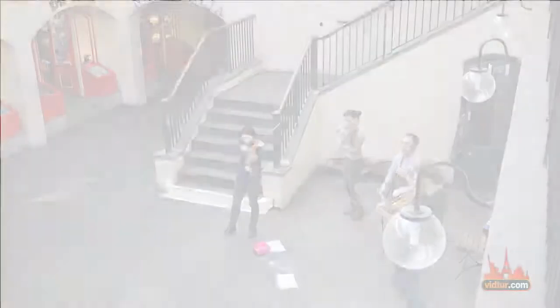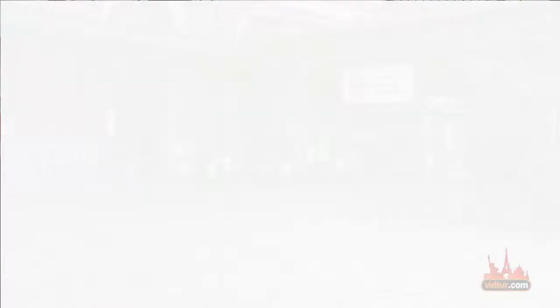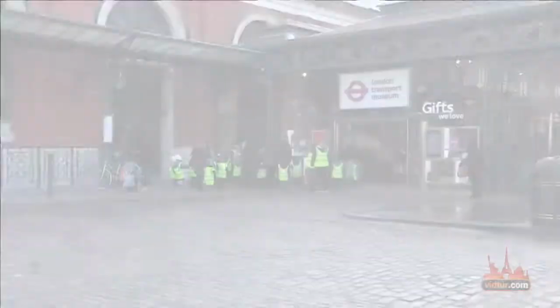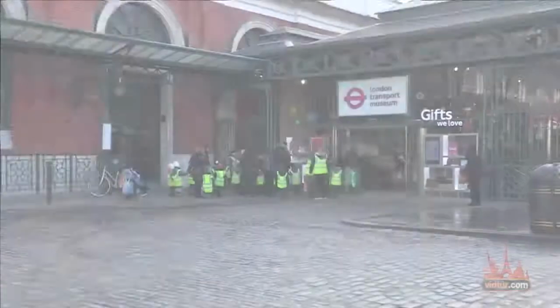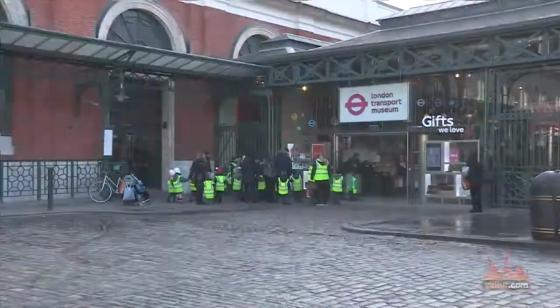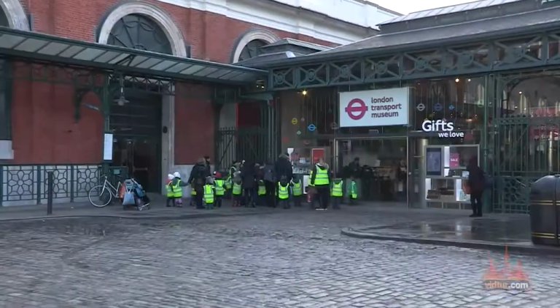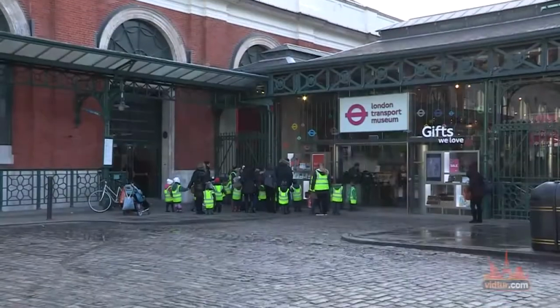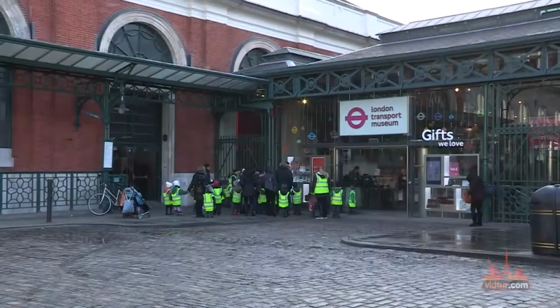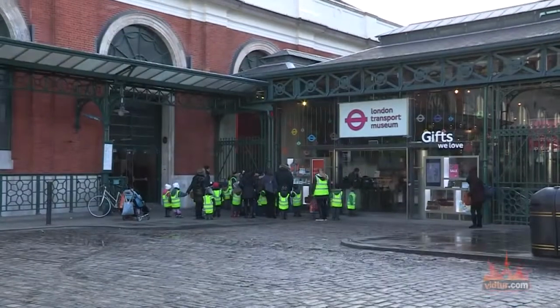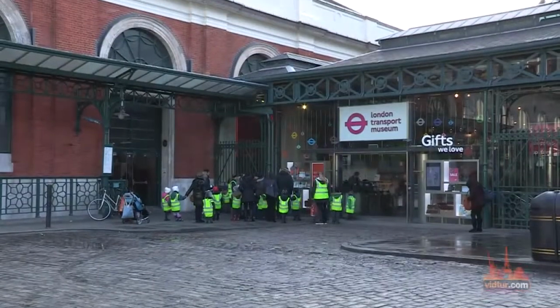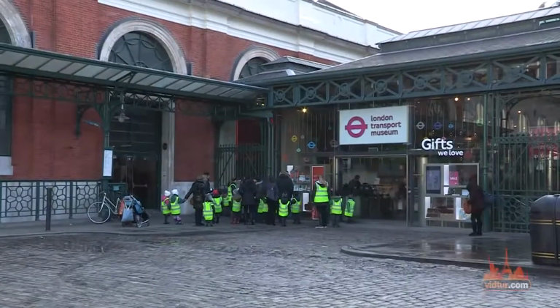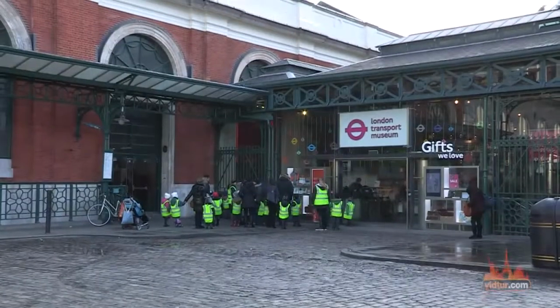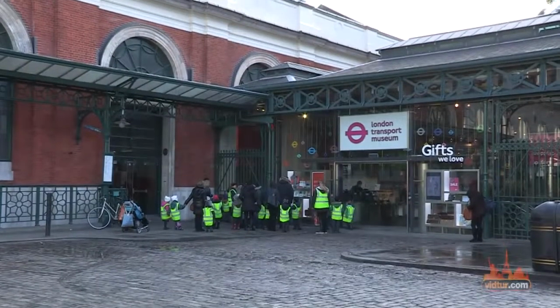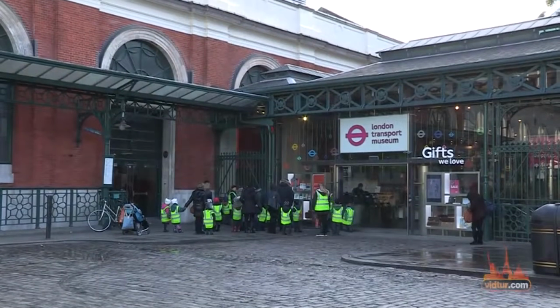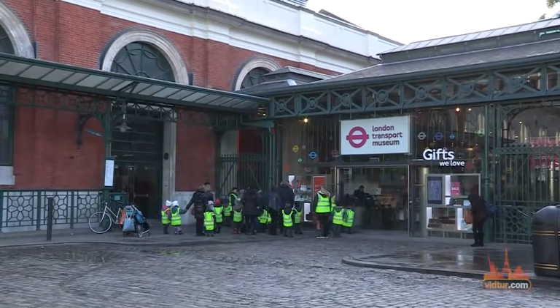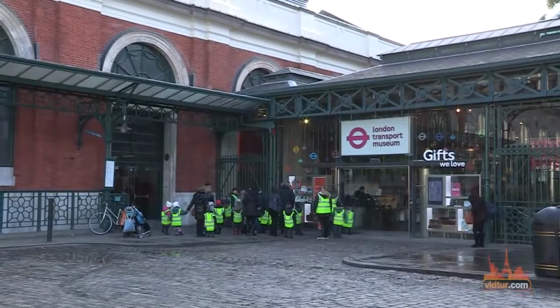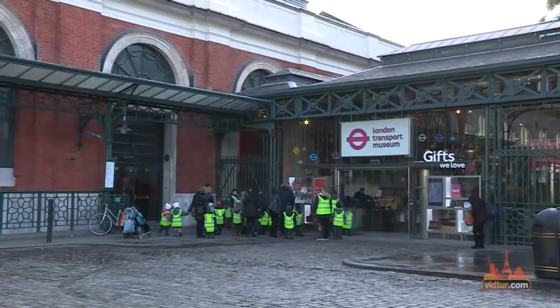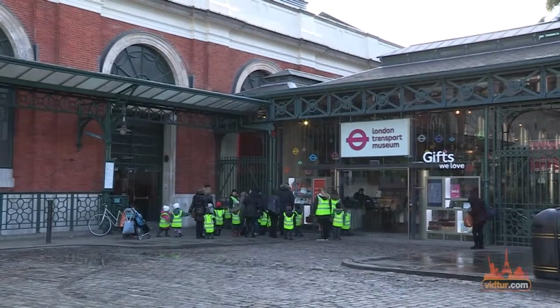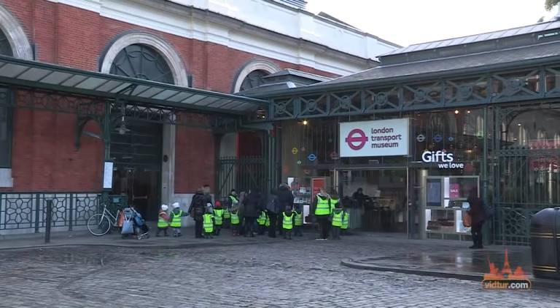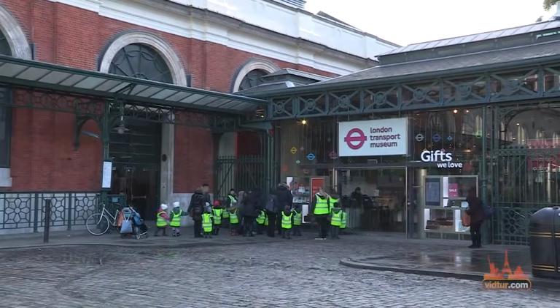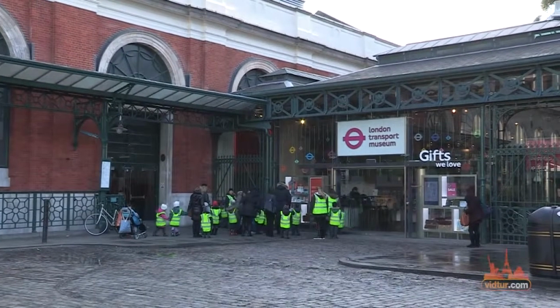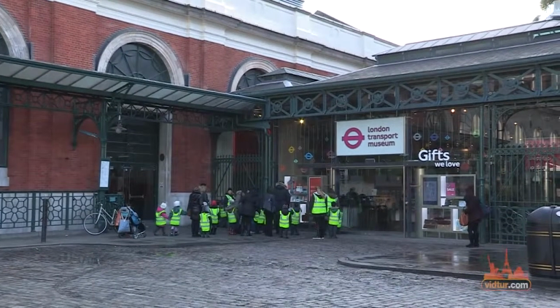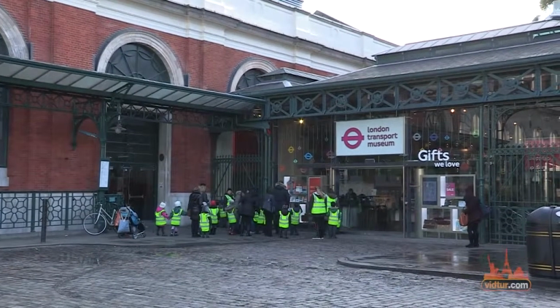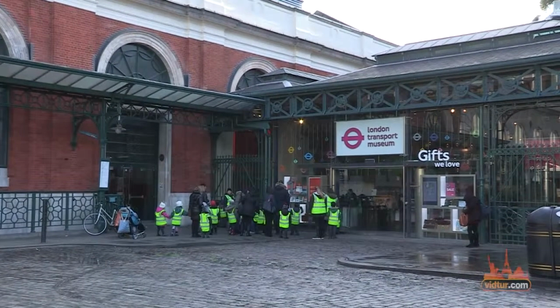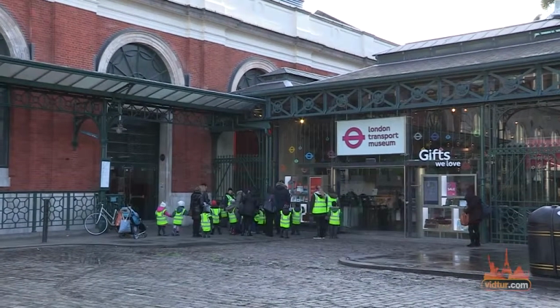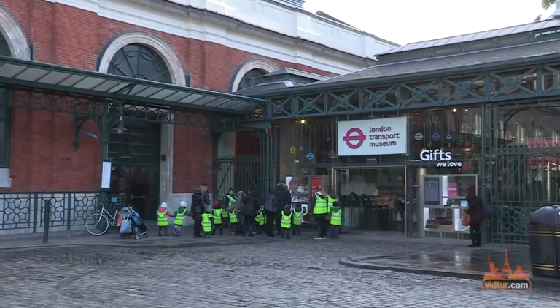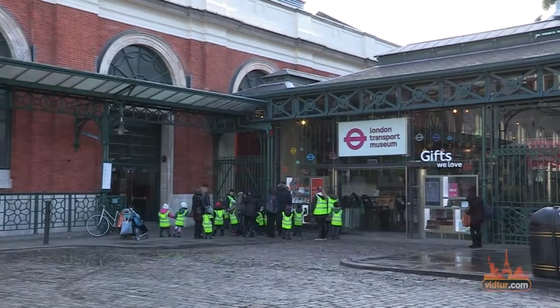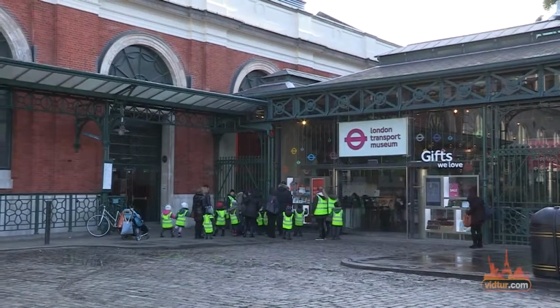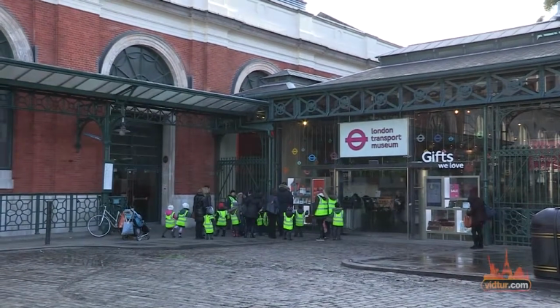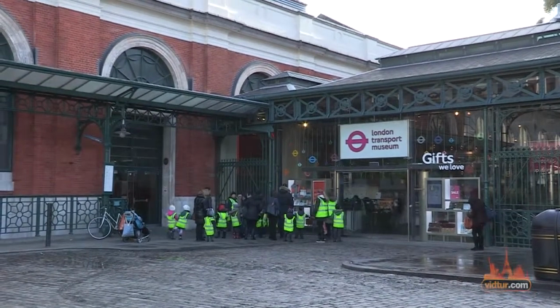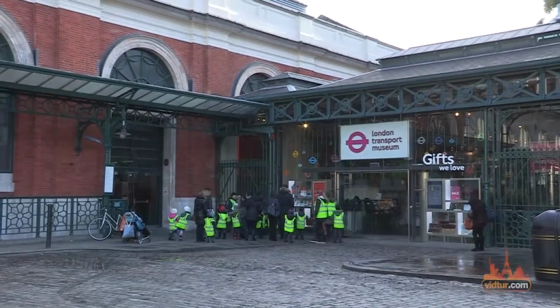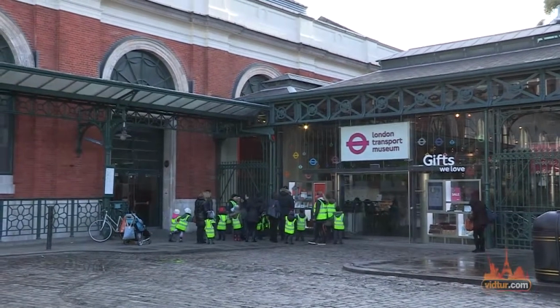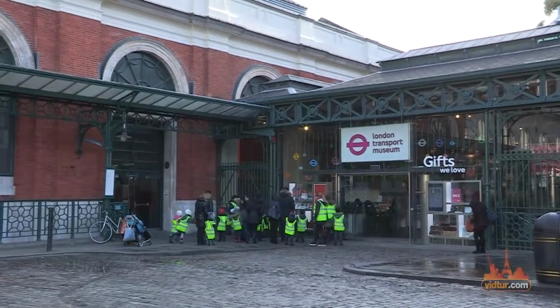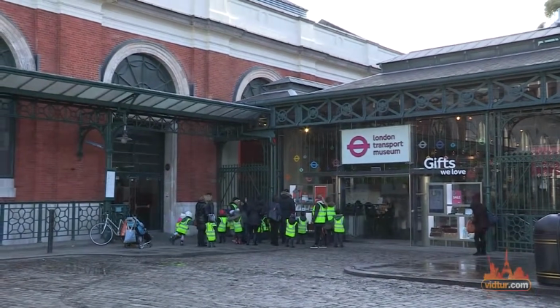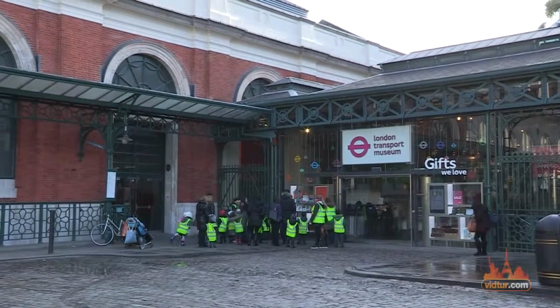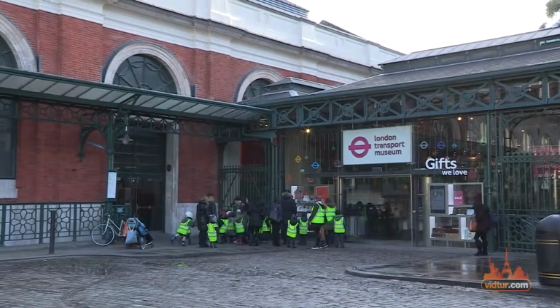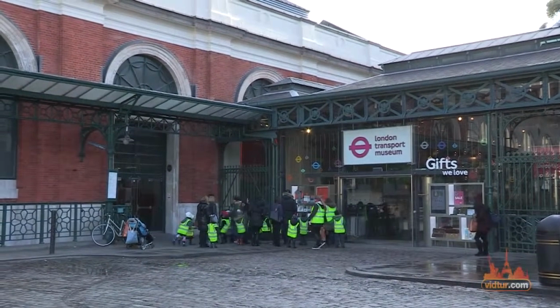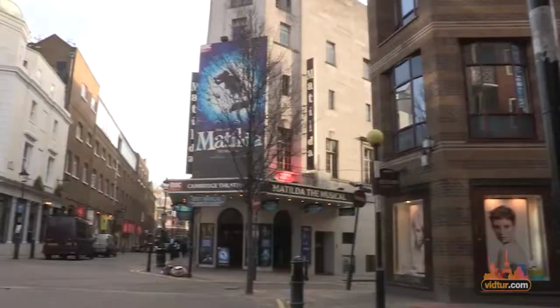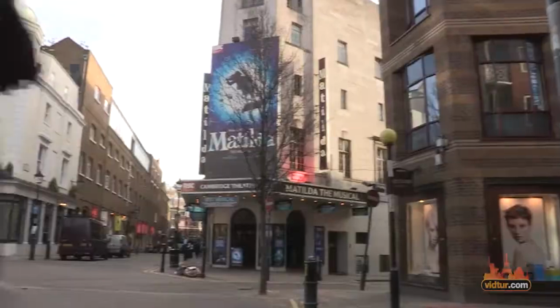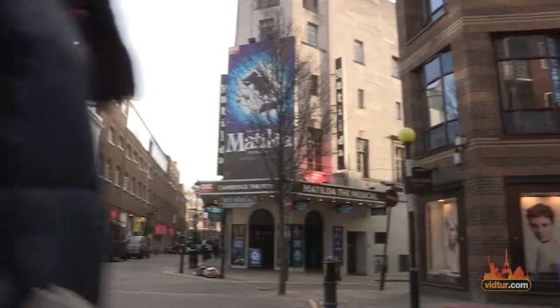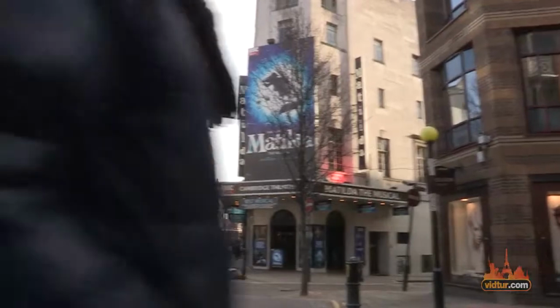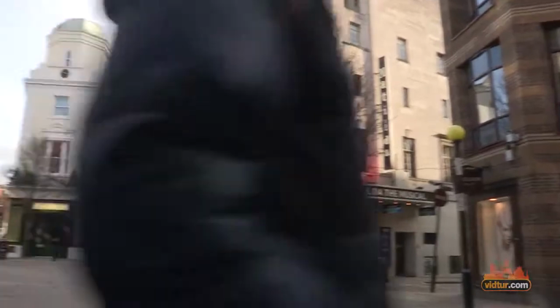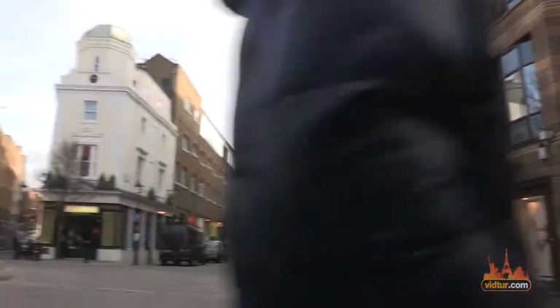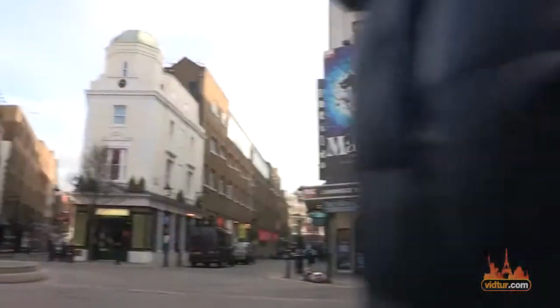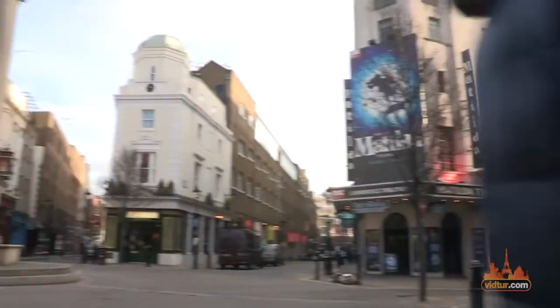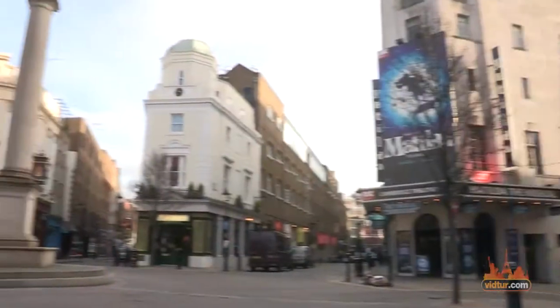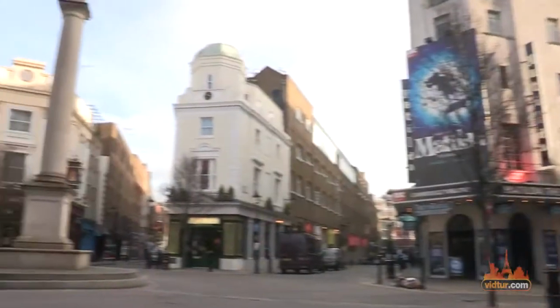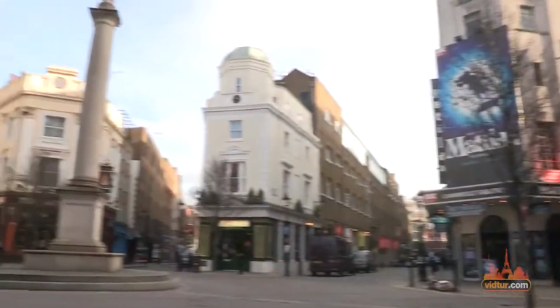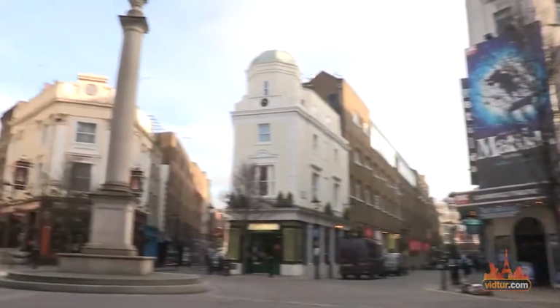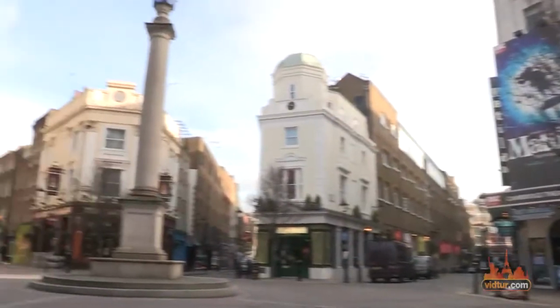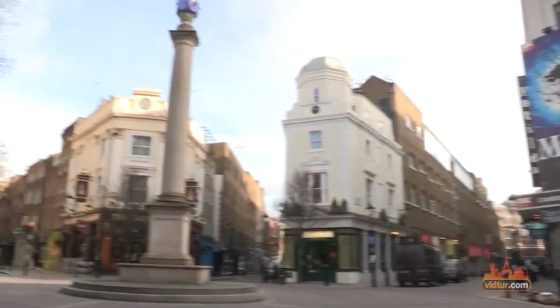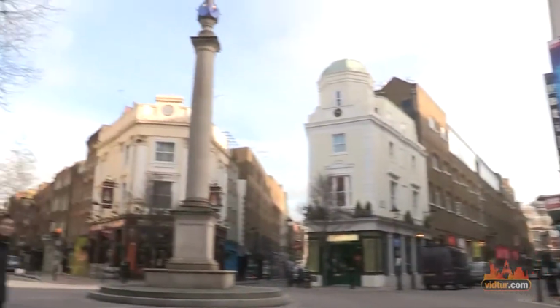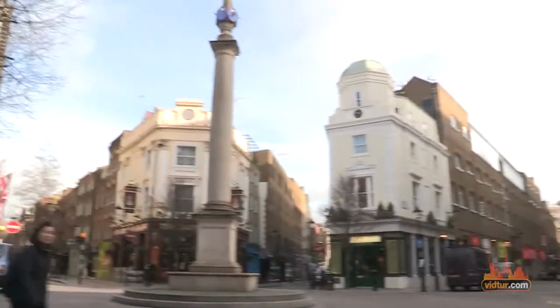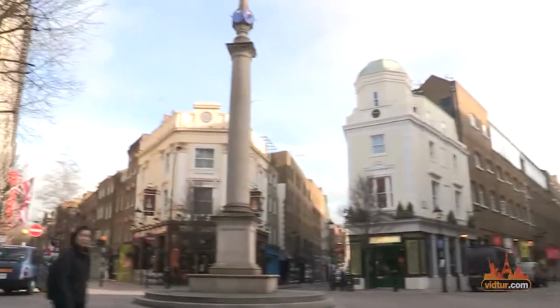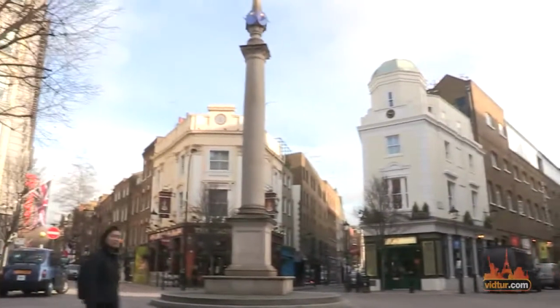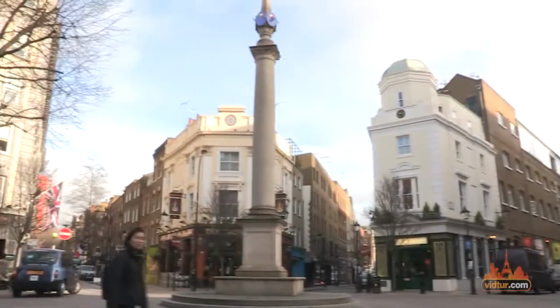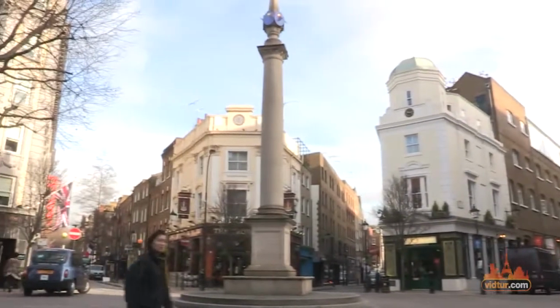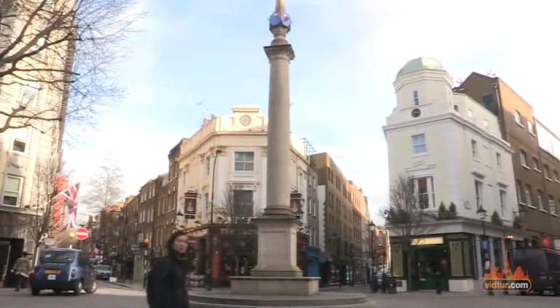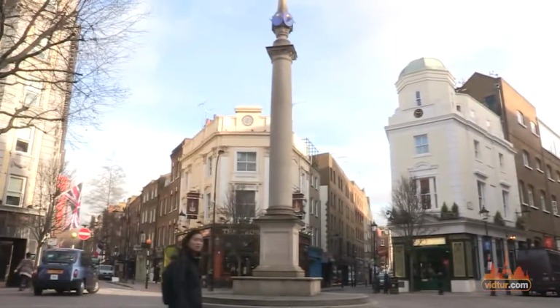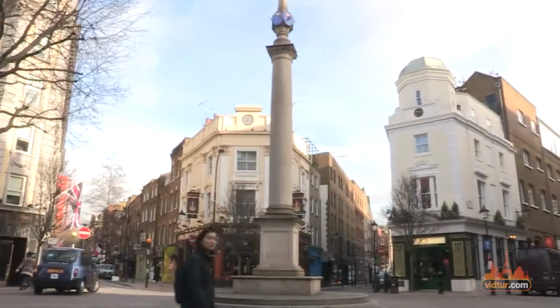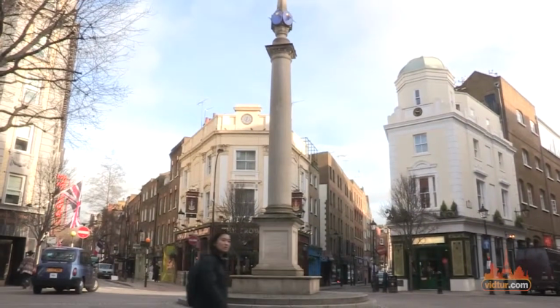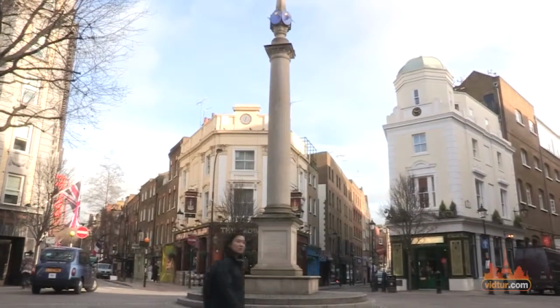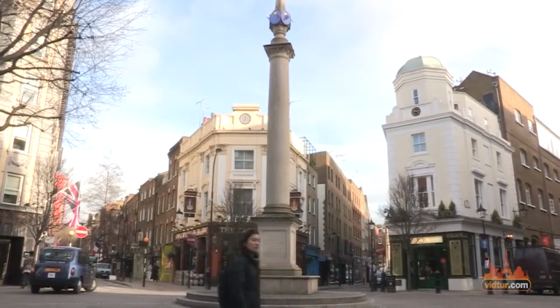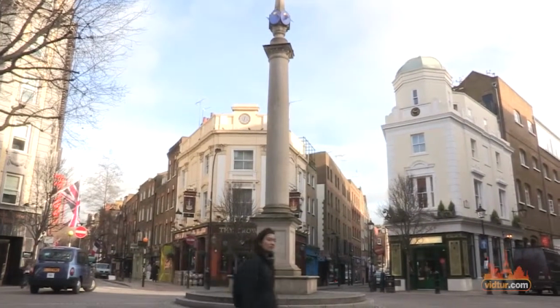The London Transport Museum and the Royal Opera House are located right in the square, and a few of London's best theatre houses can be found nearby.